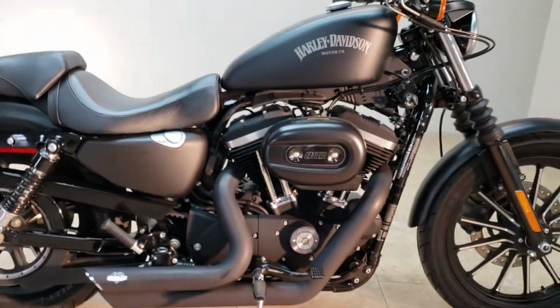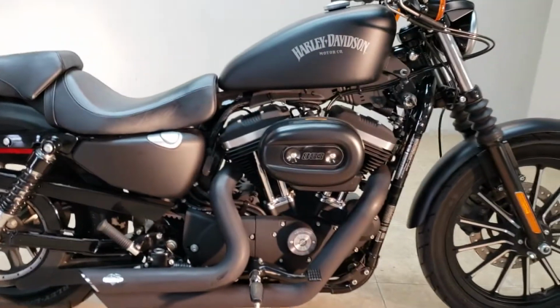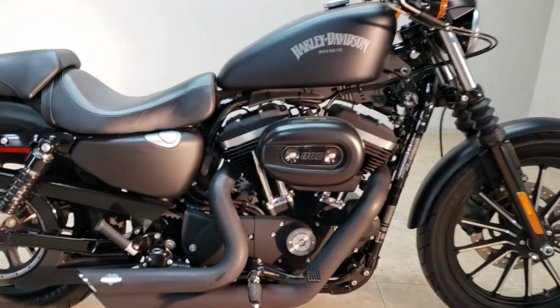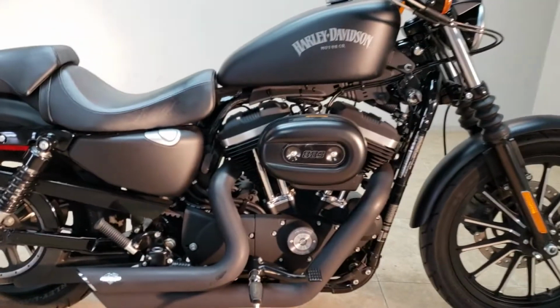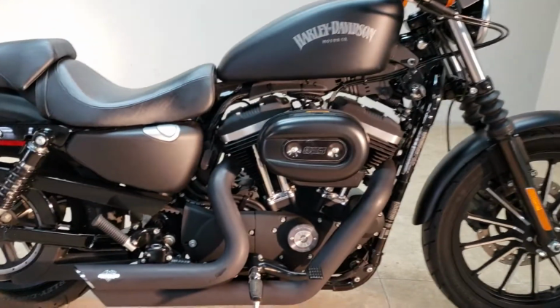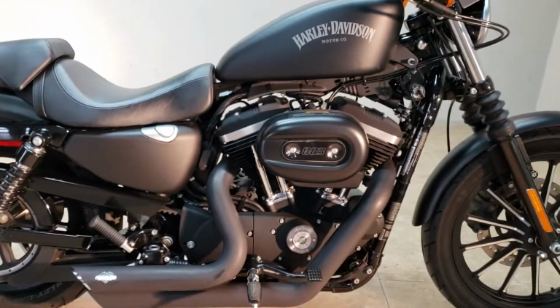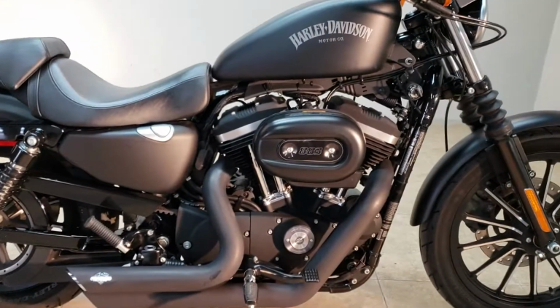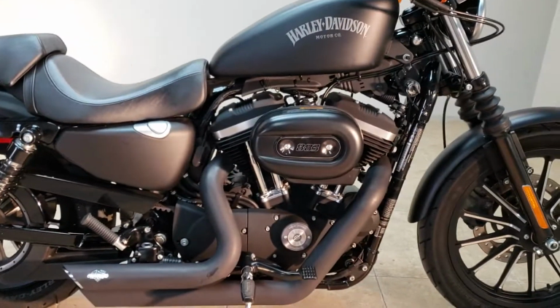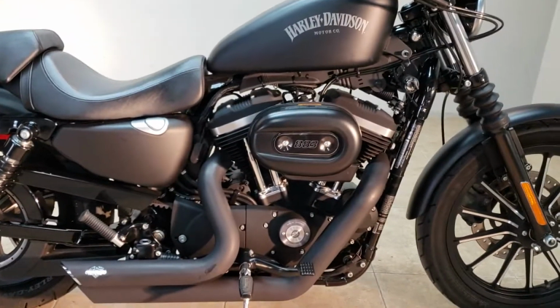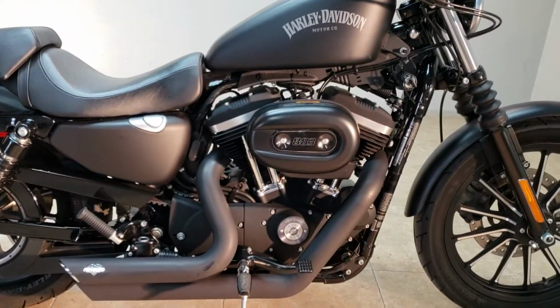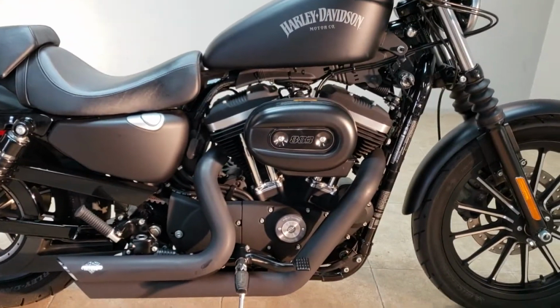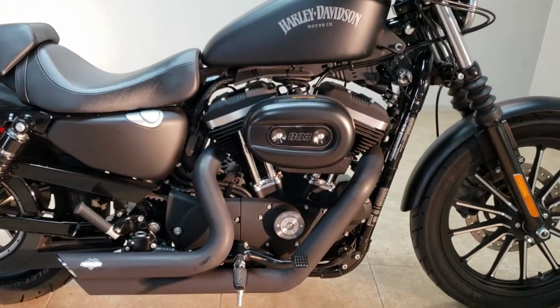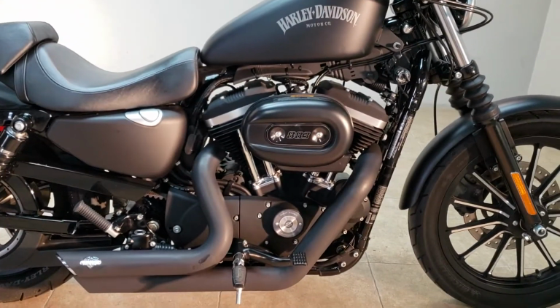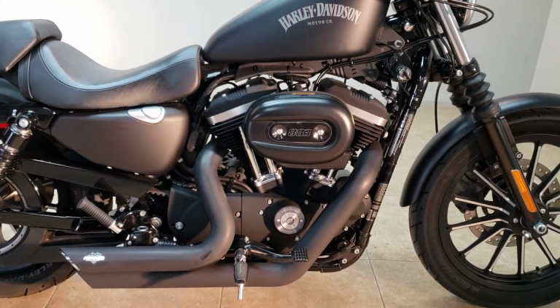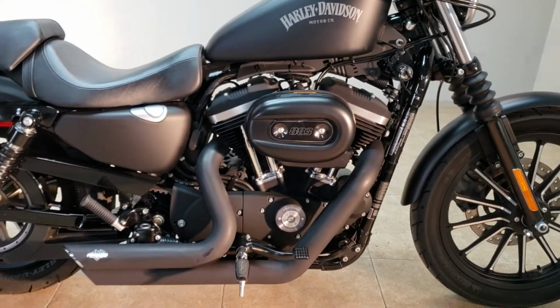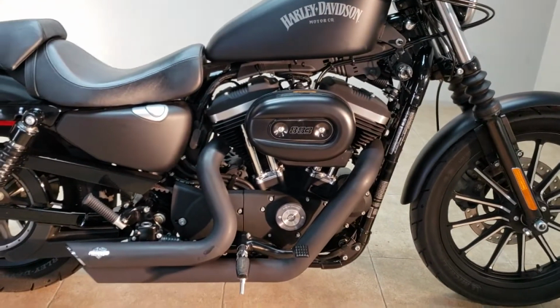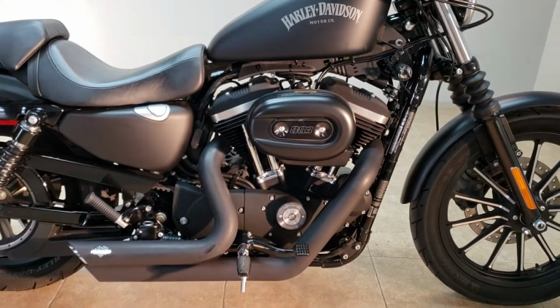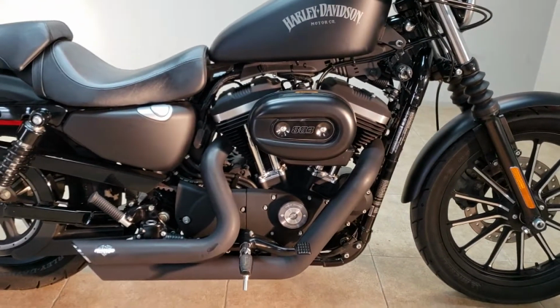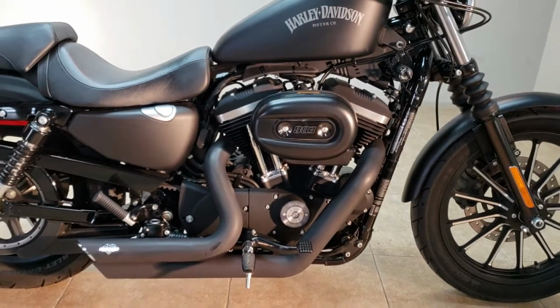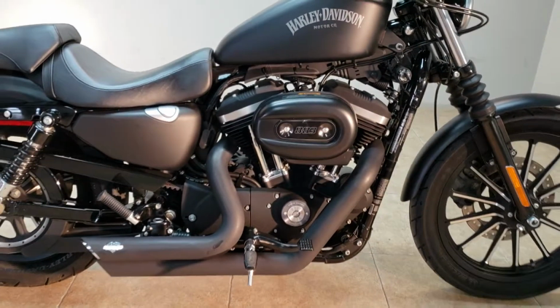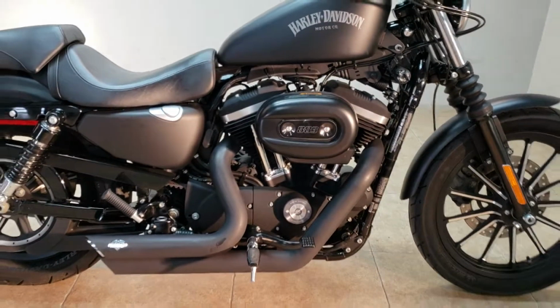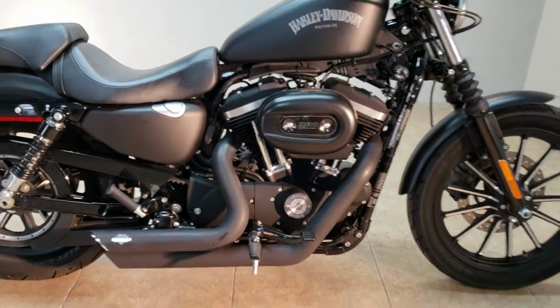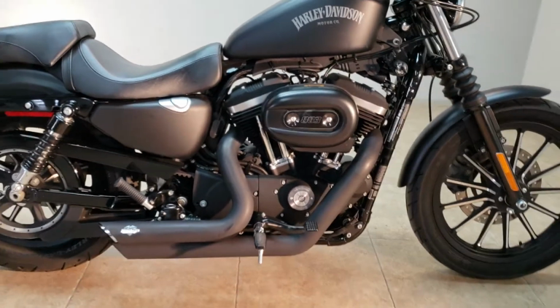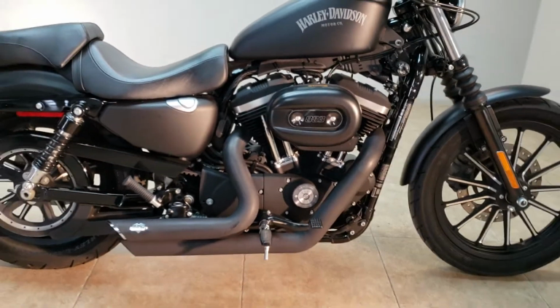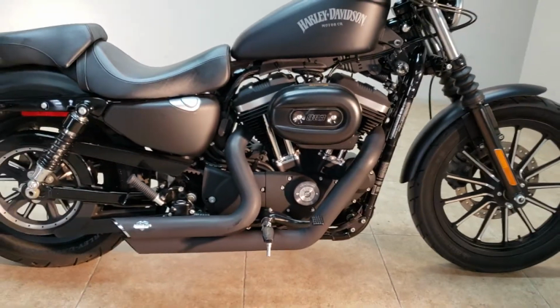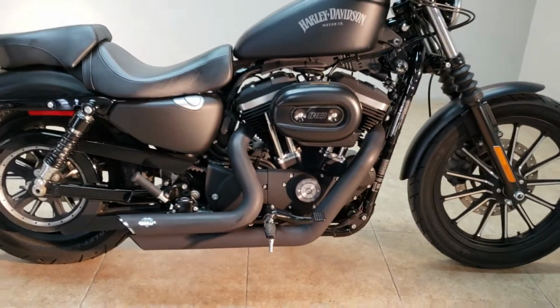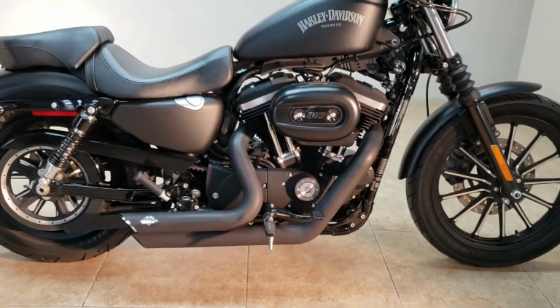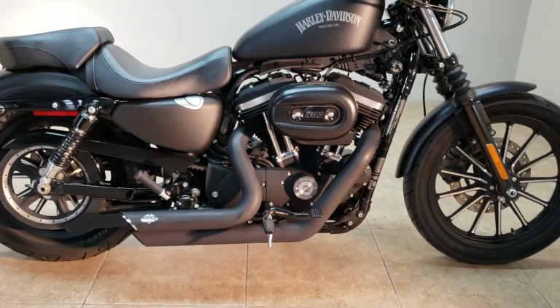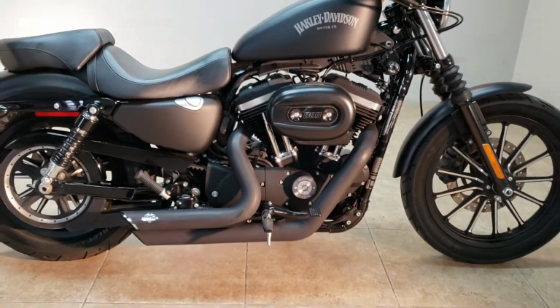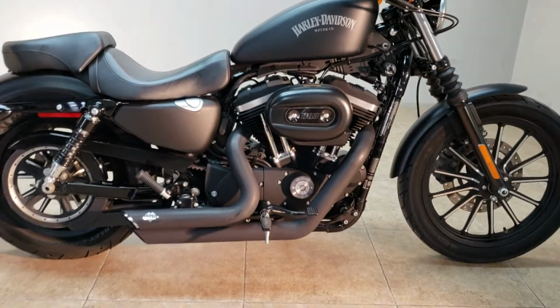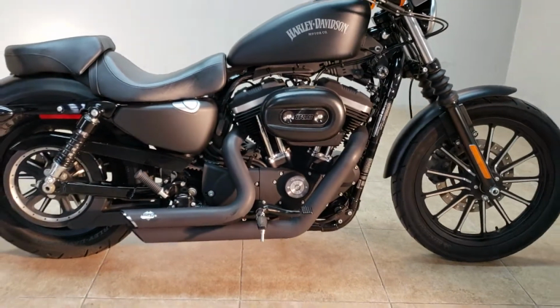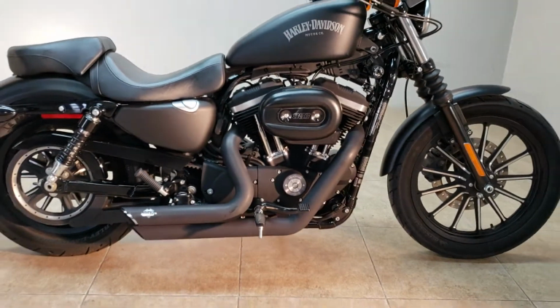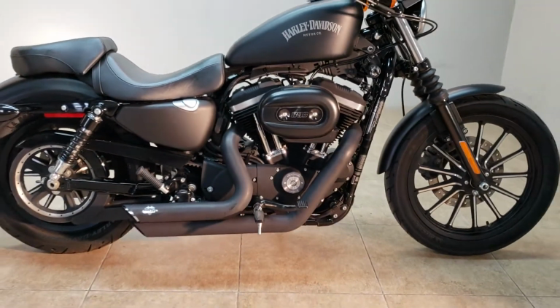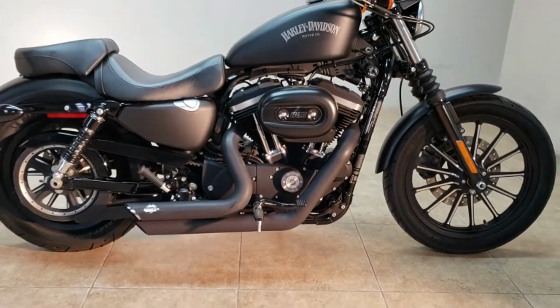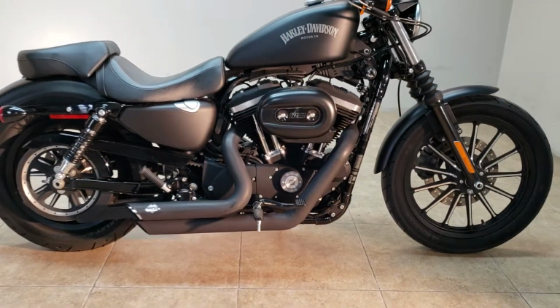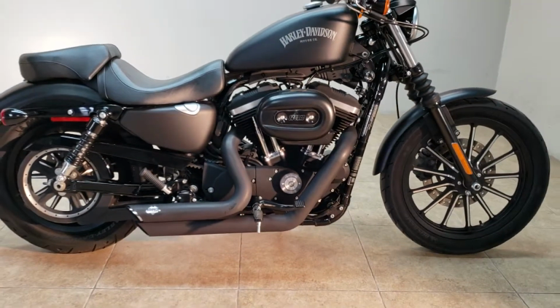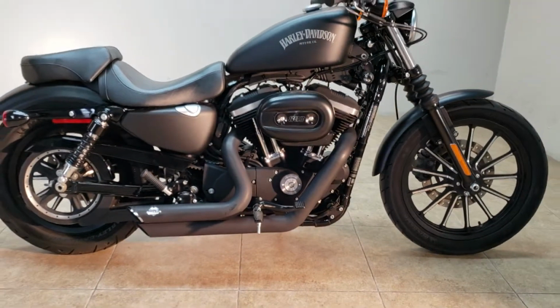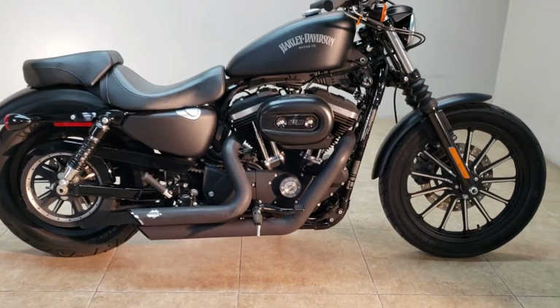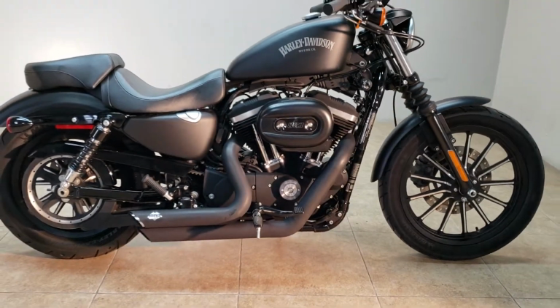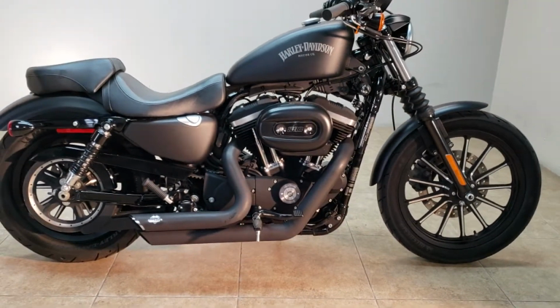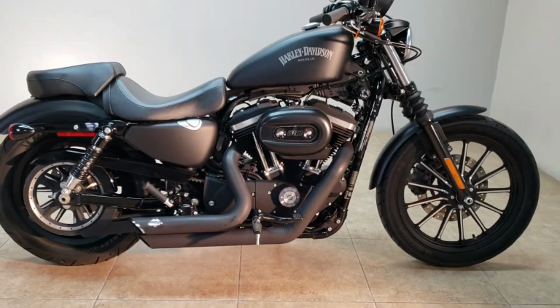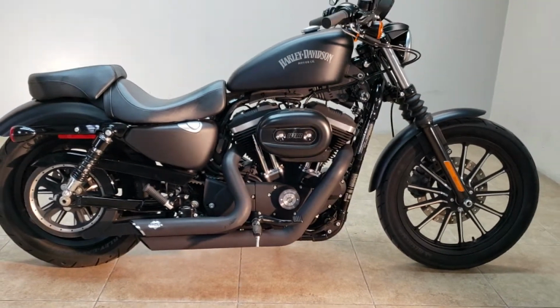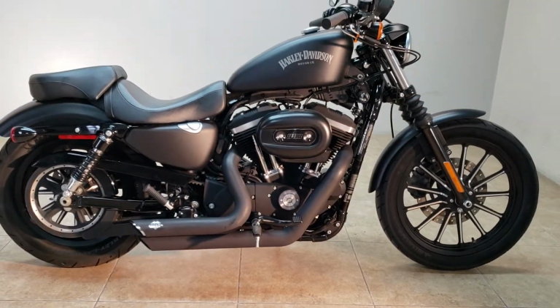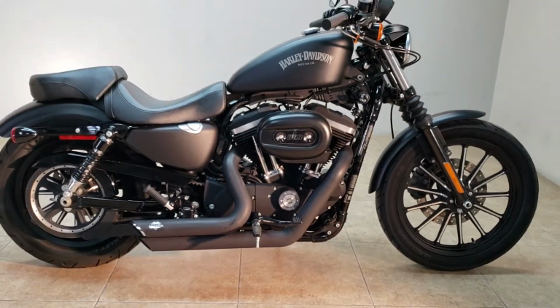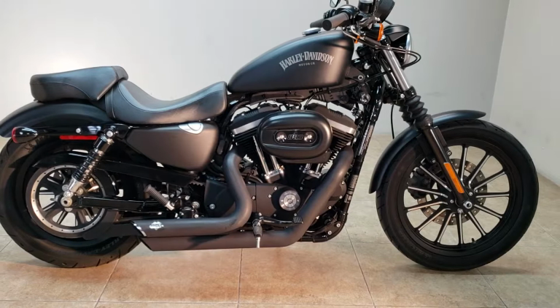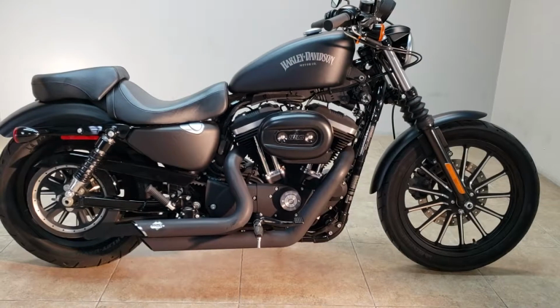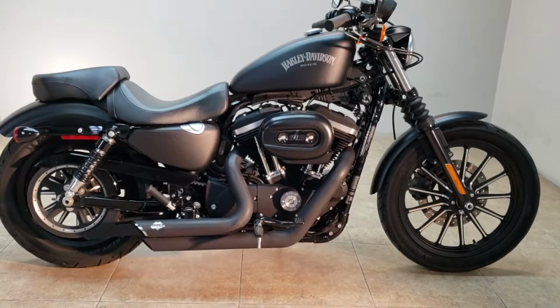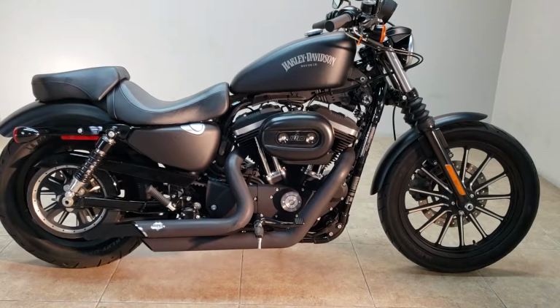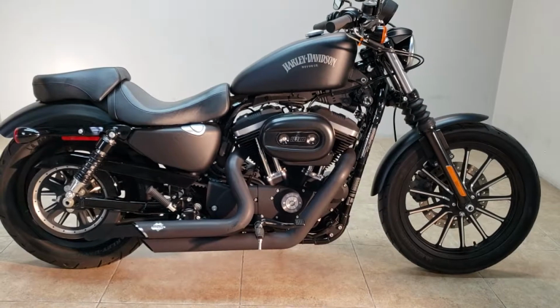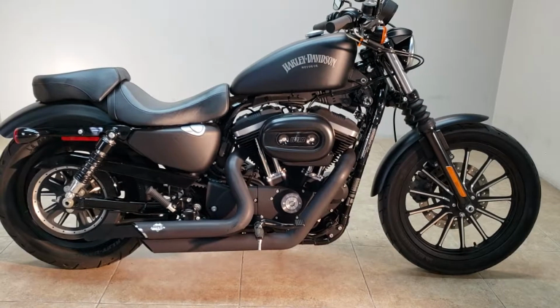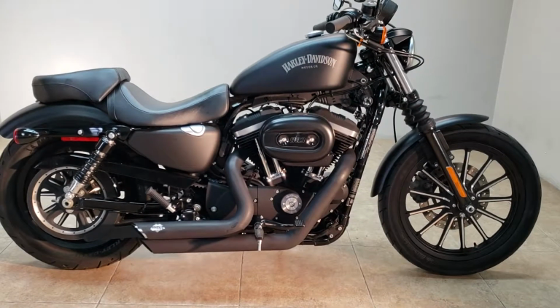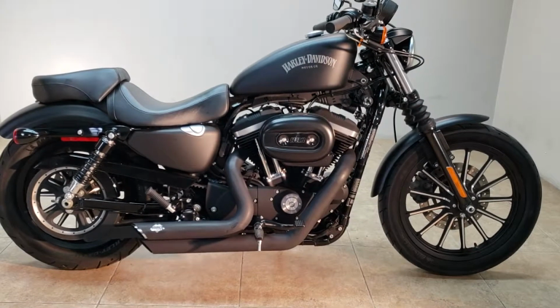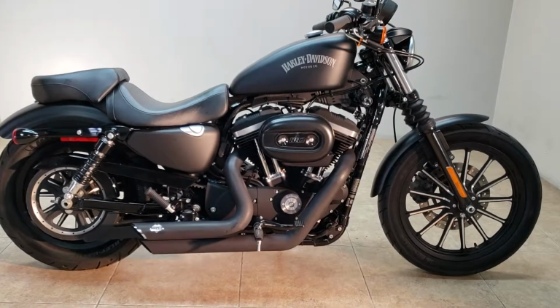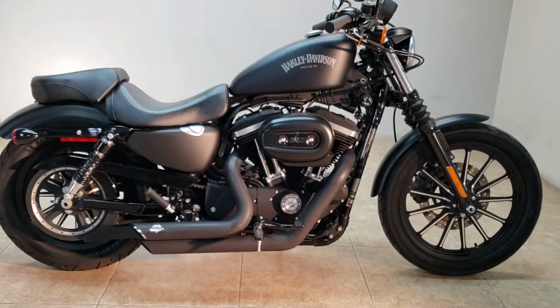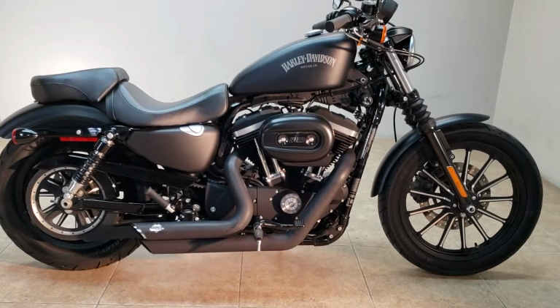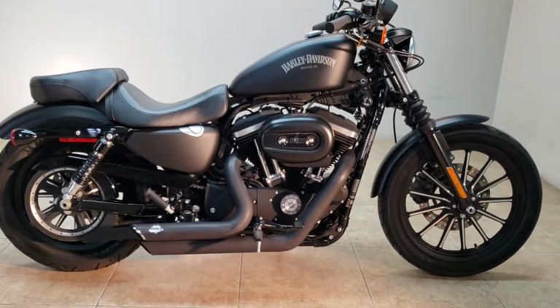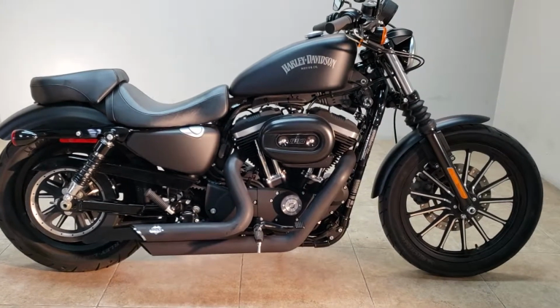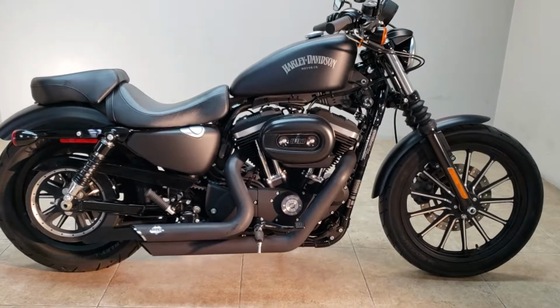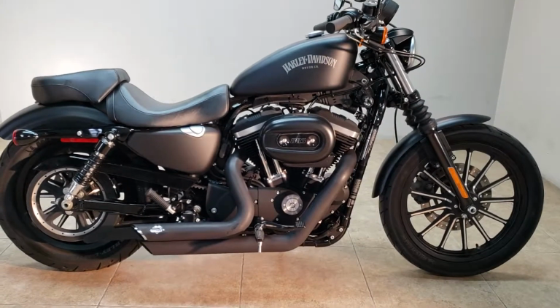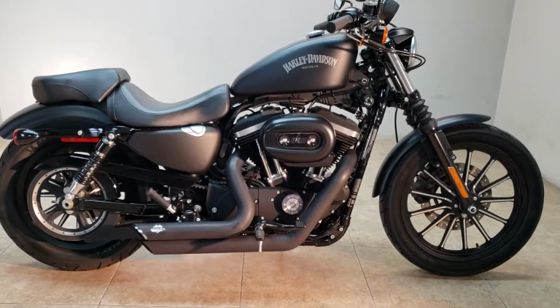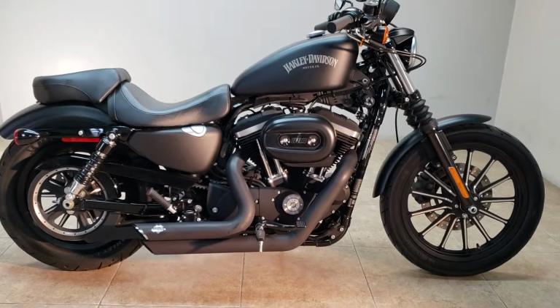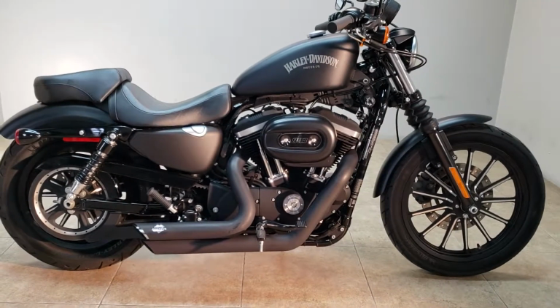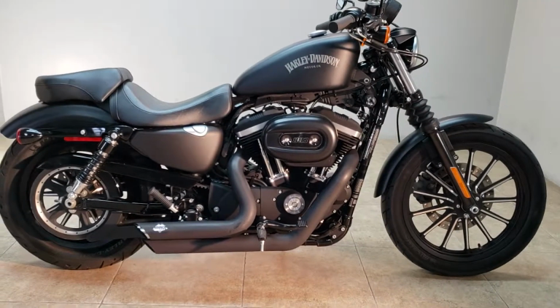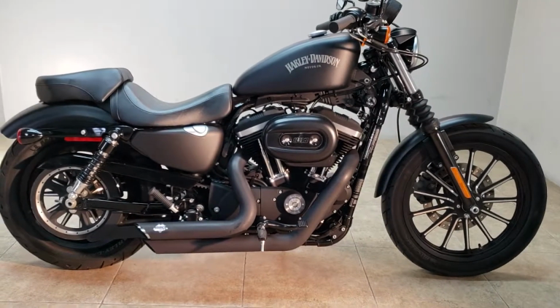Hey, you looking for a good time? 2014 Harley 883 Iron Sportster.